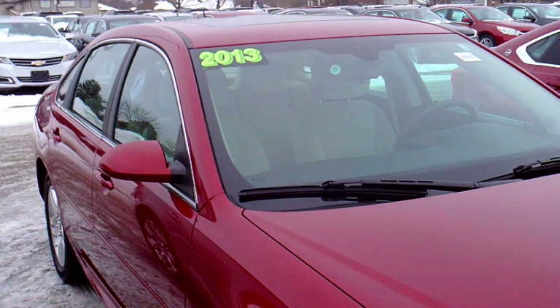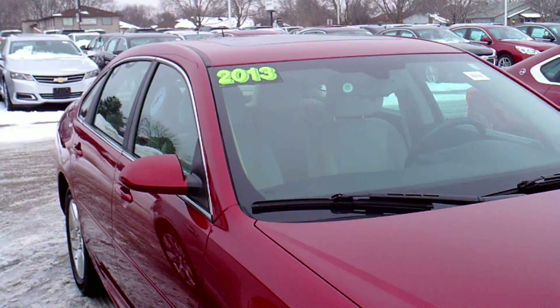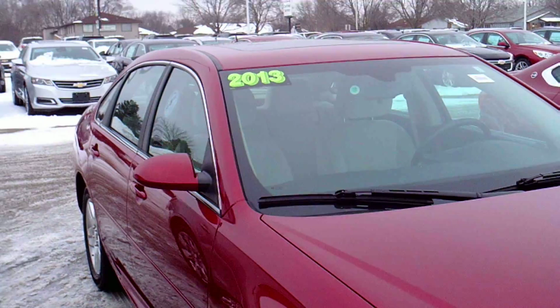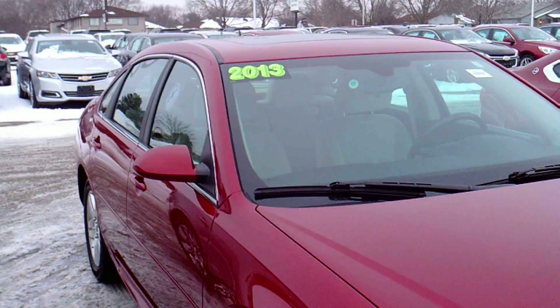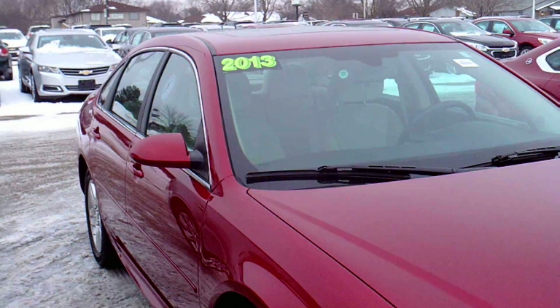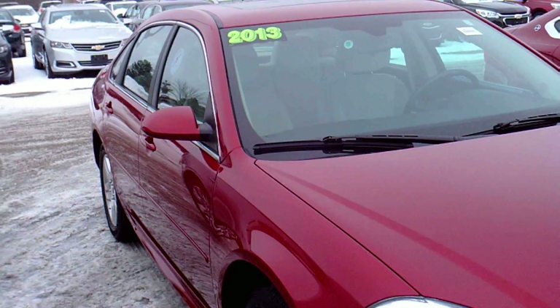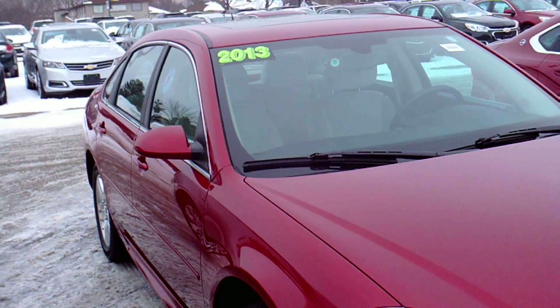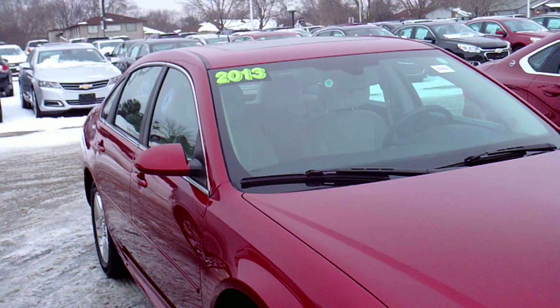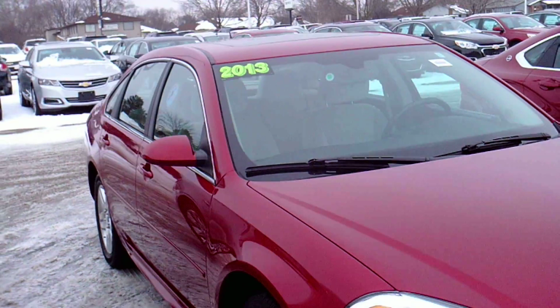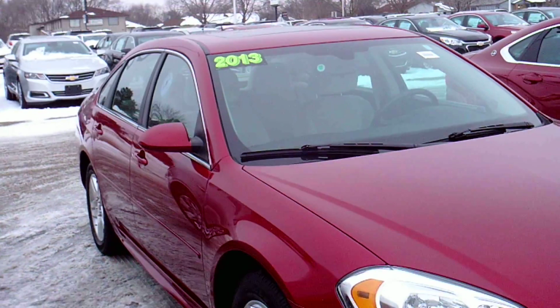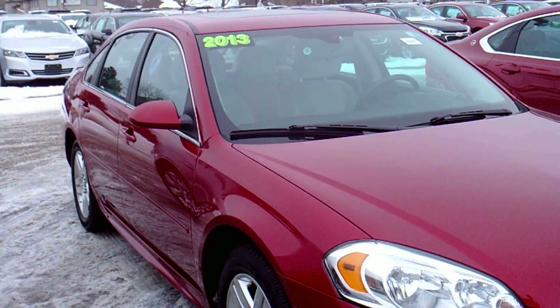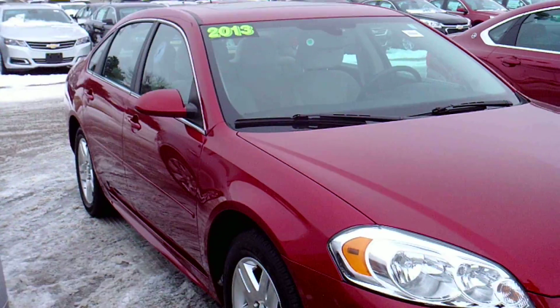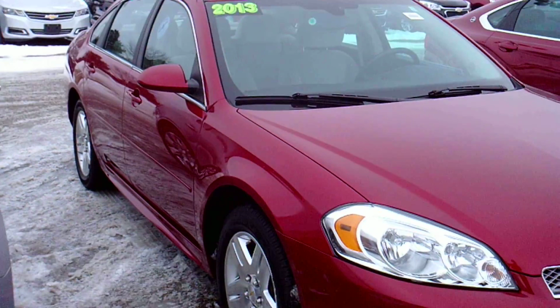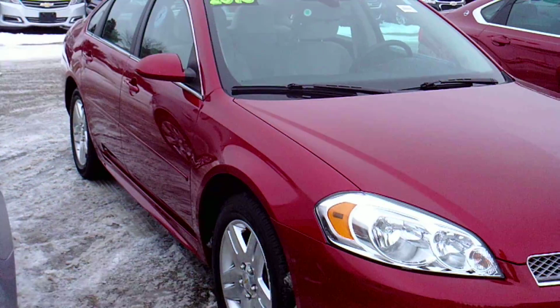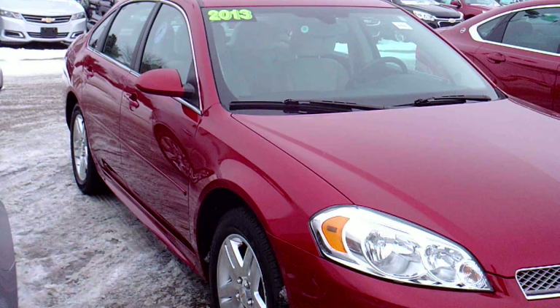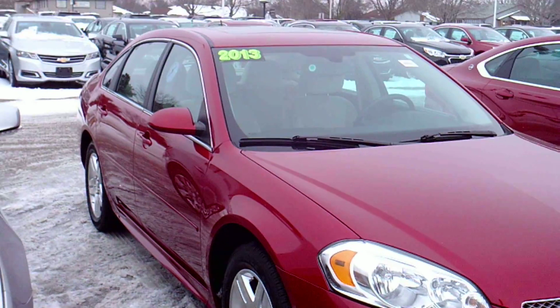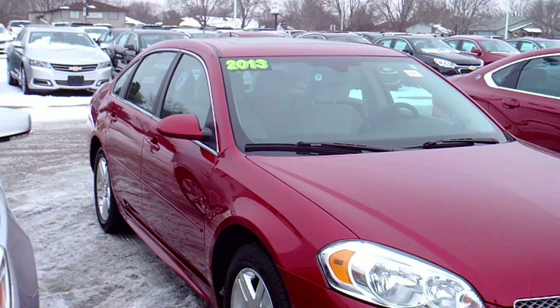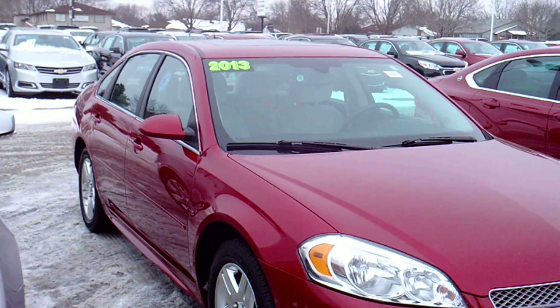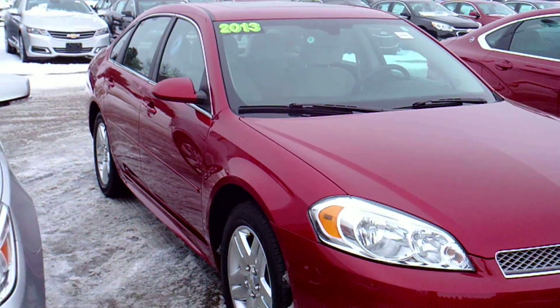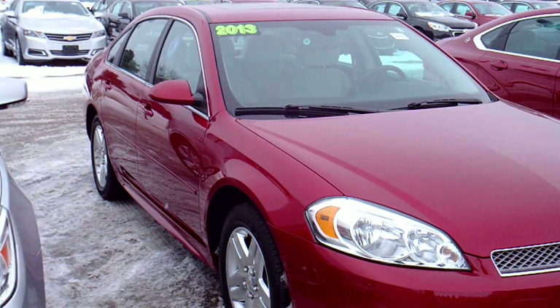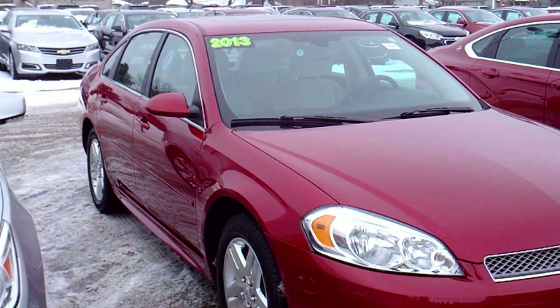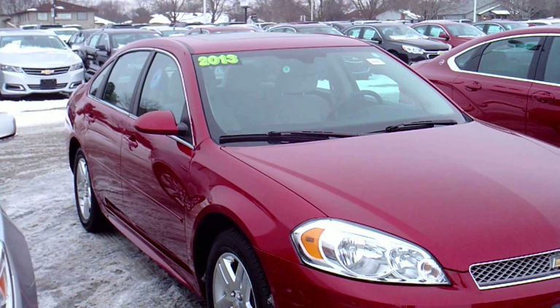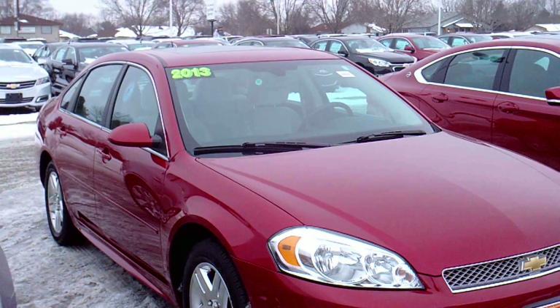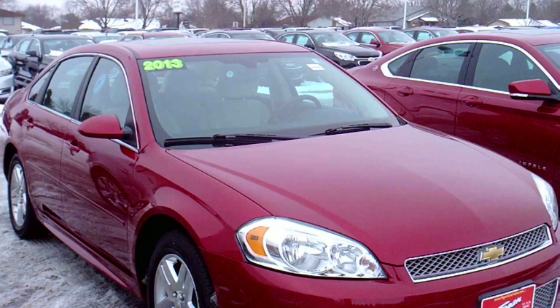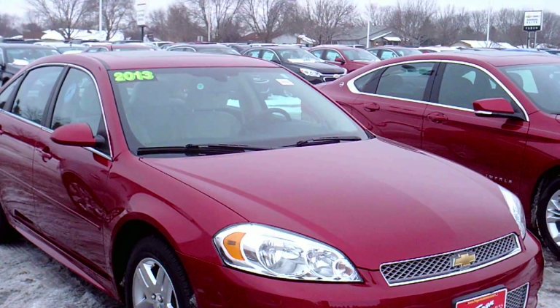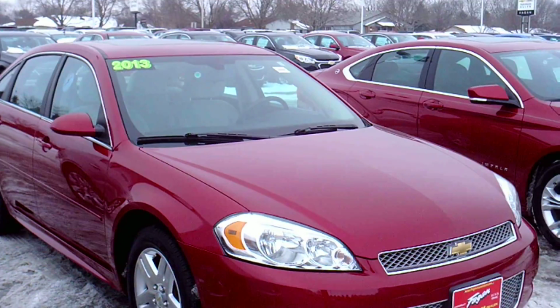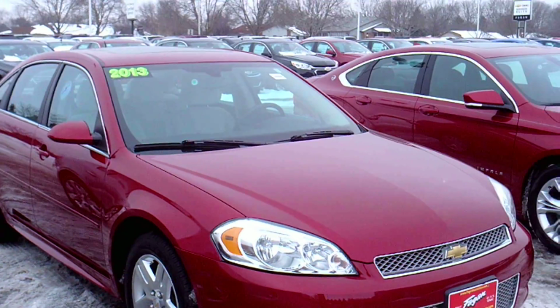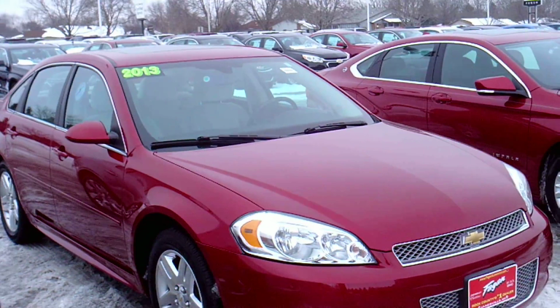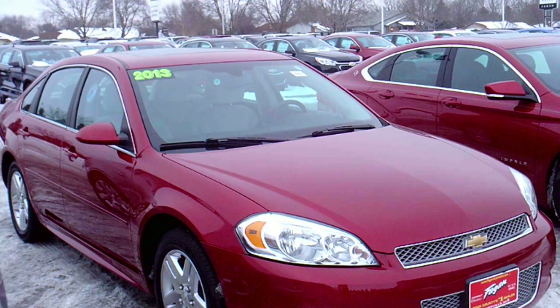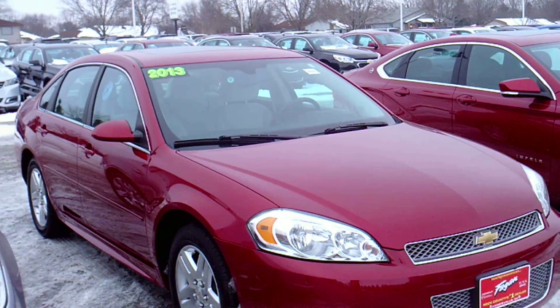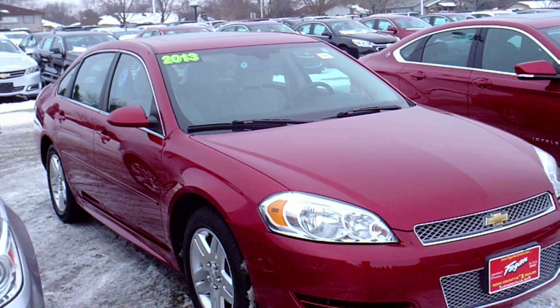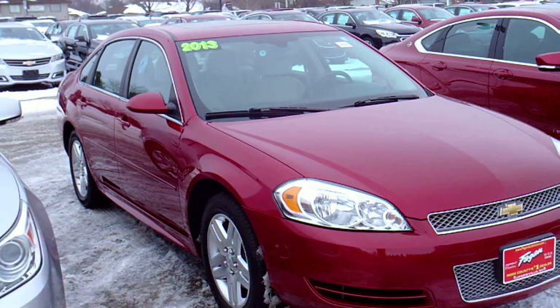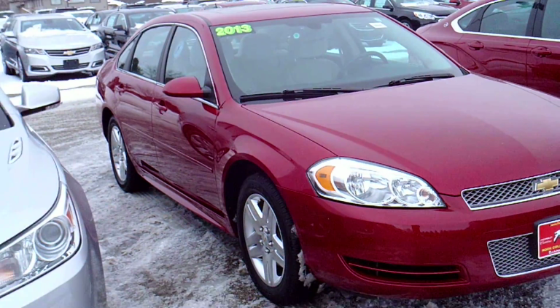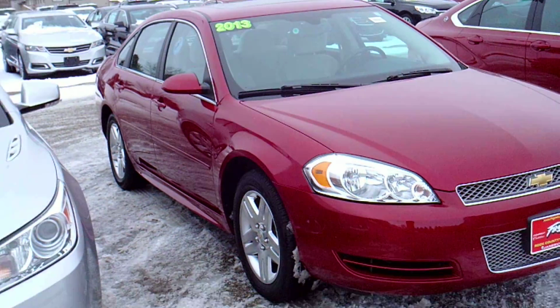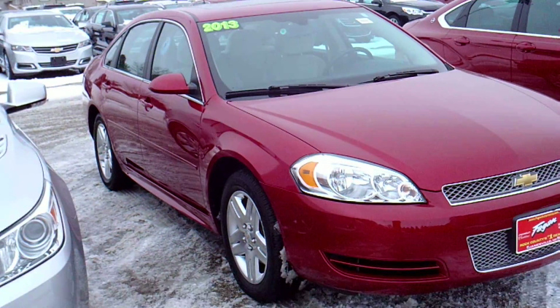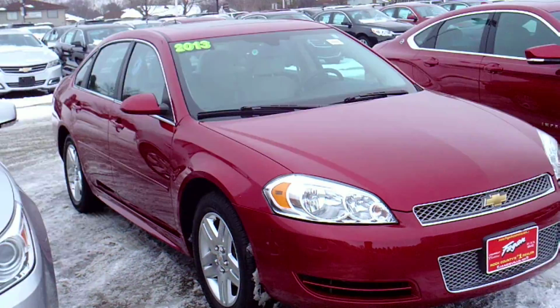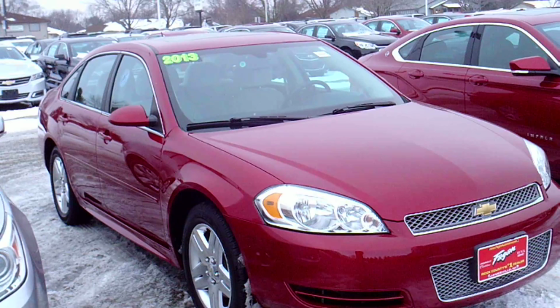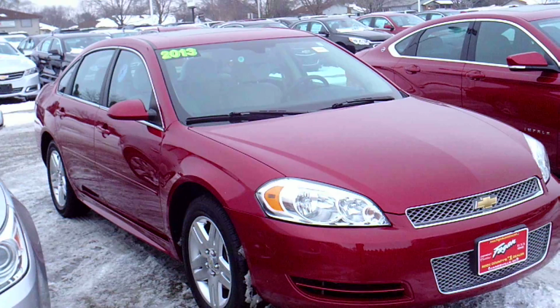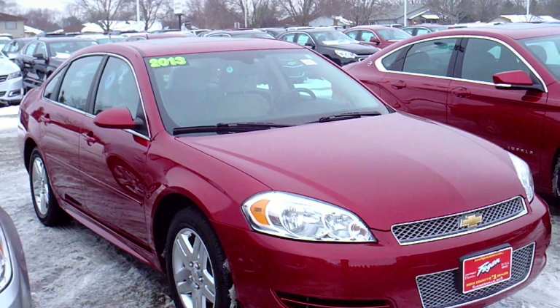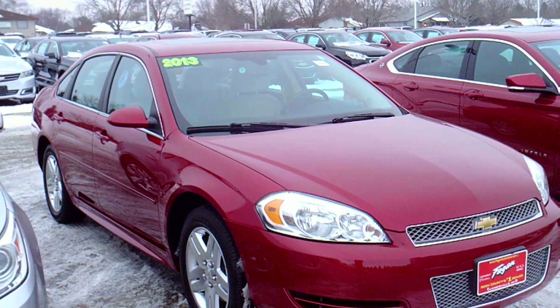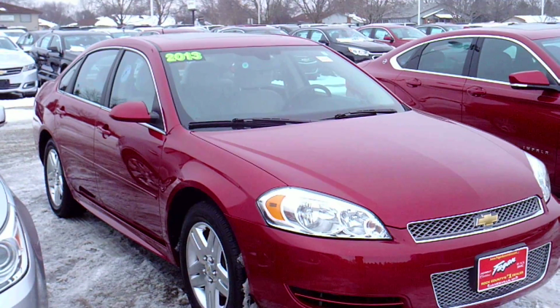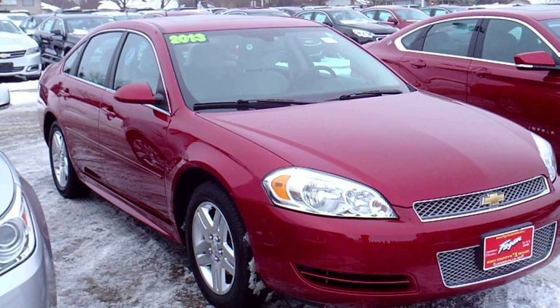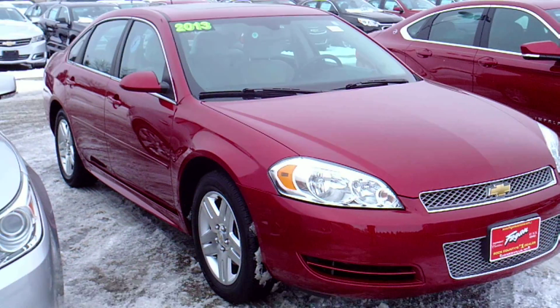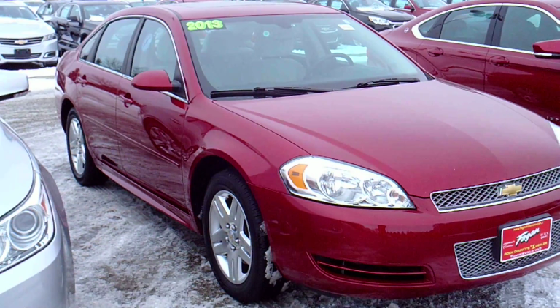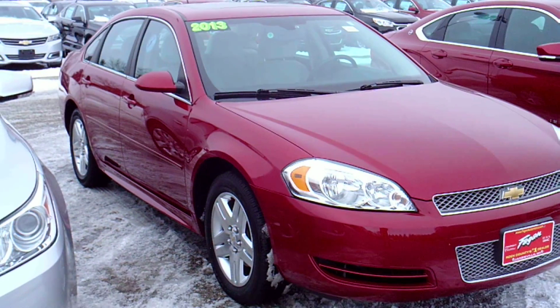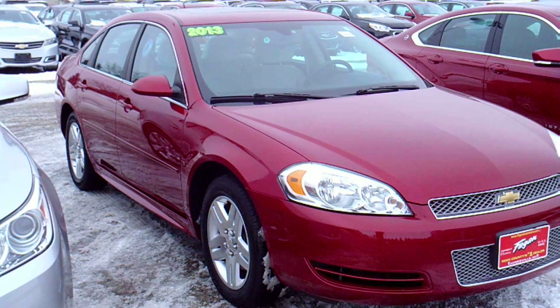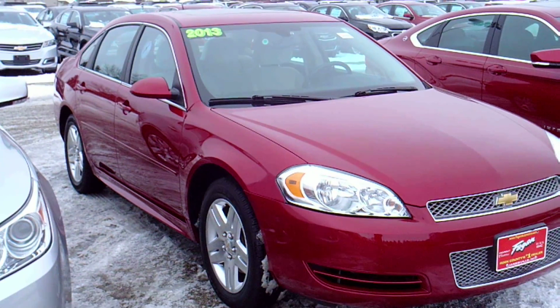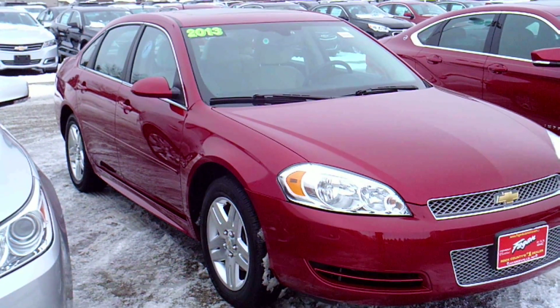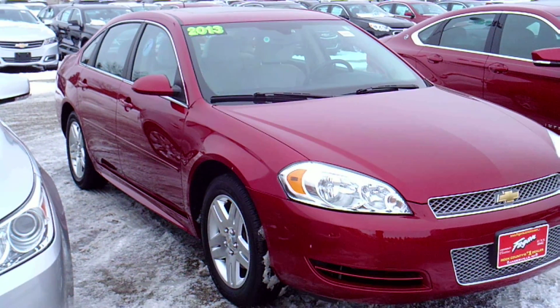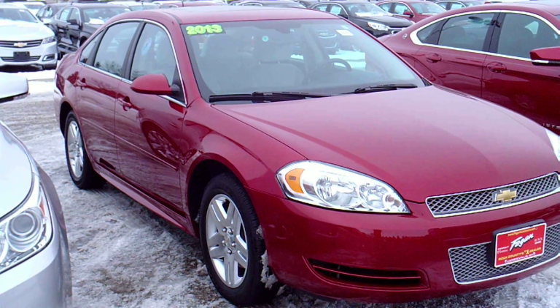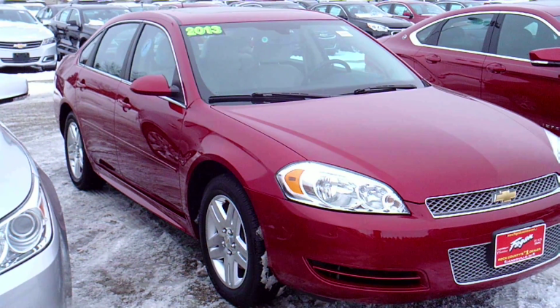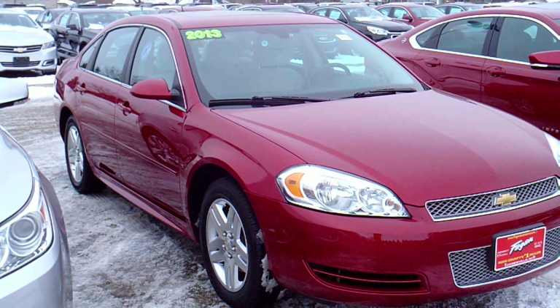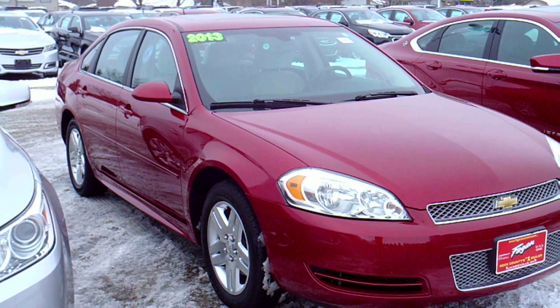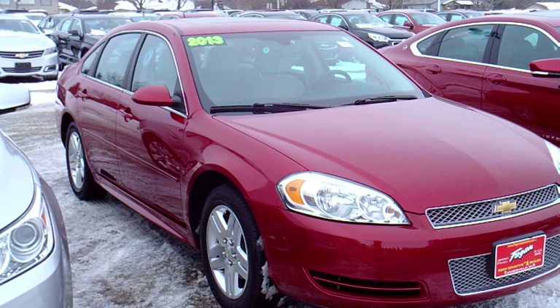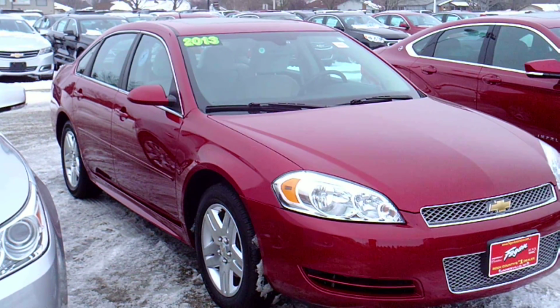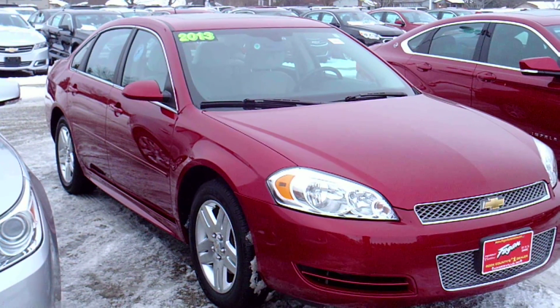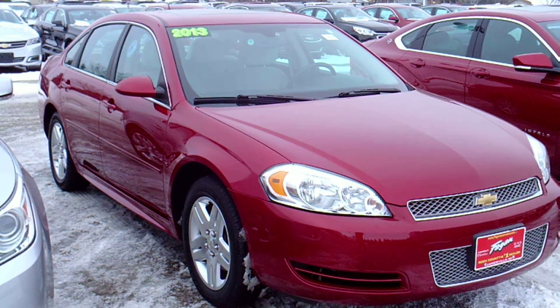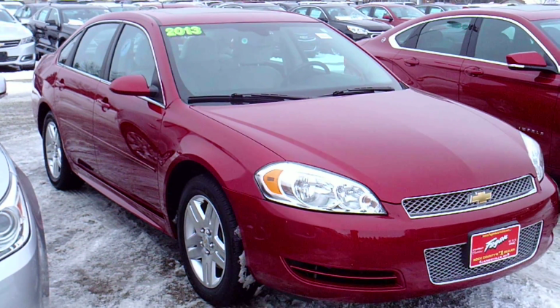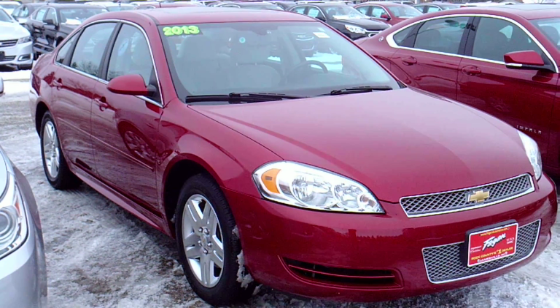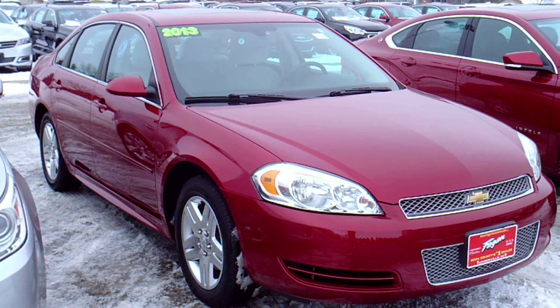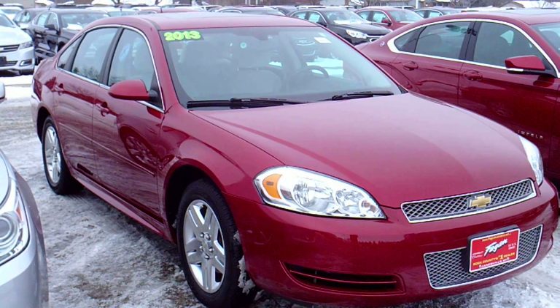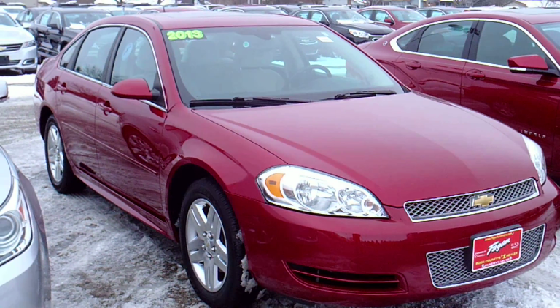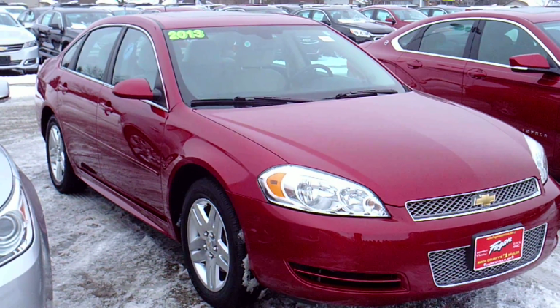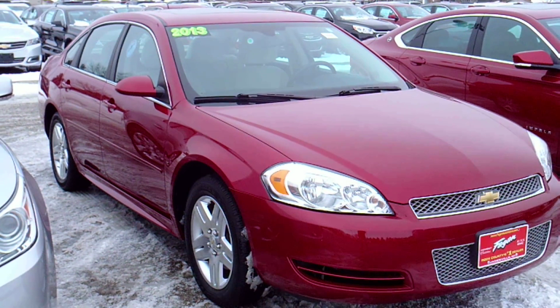This car's stock number is 14RC015, which can help you find it either online or here at the dealership.